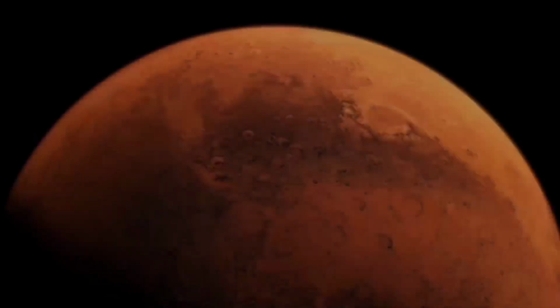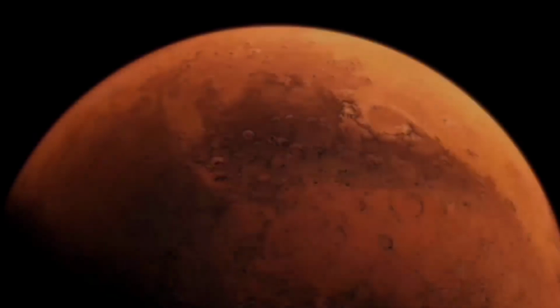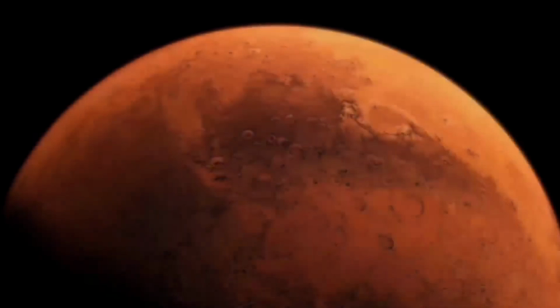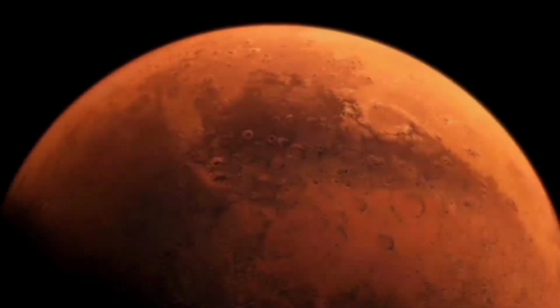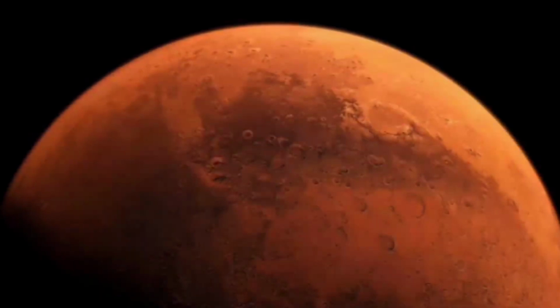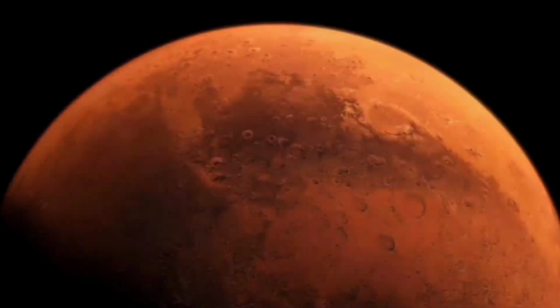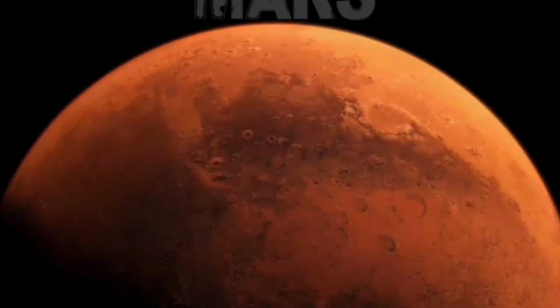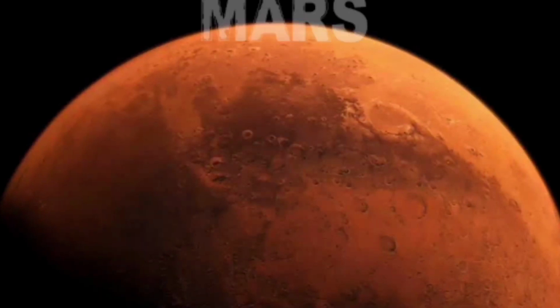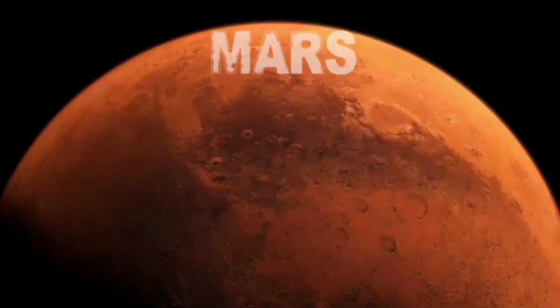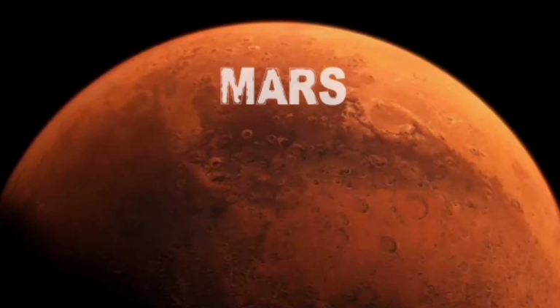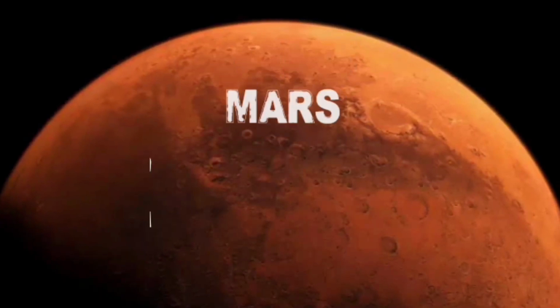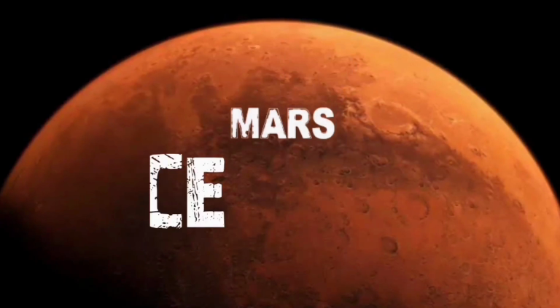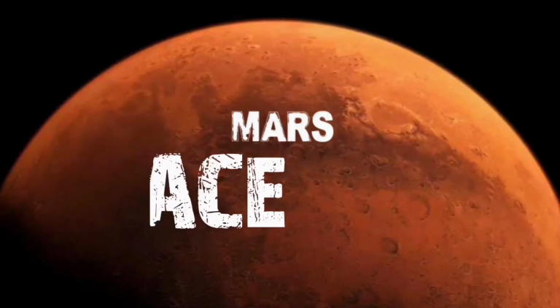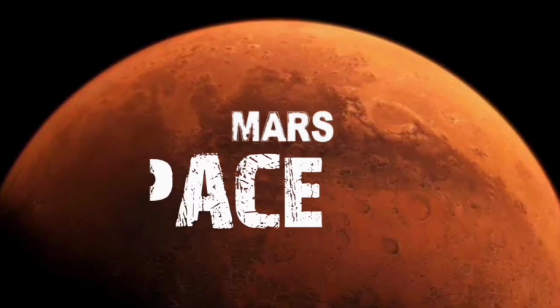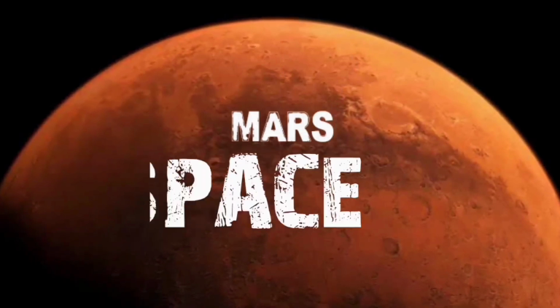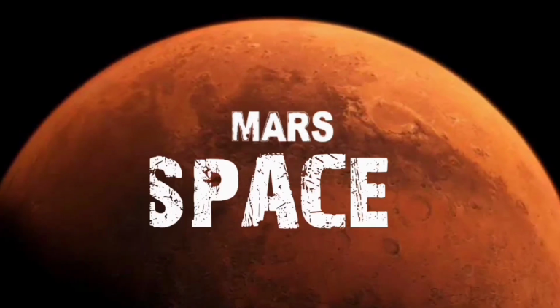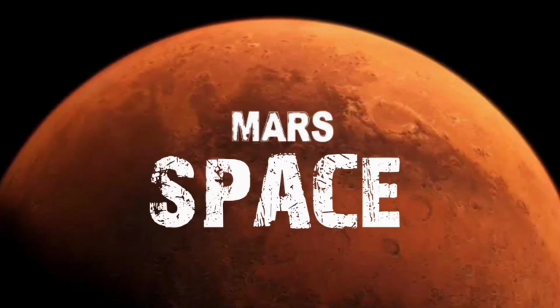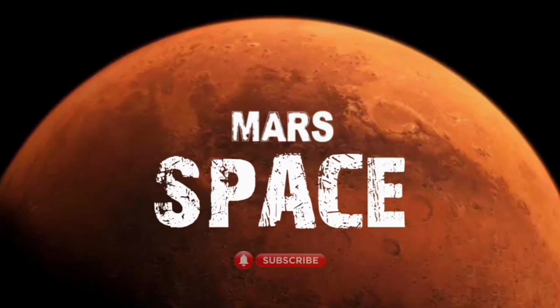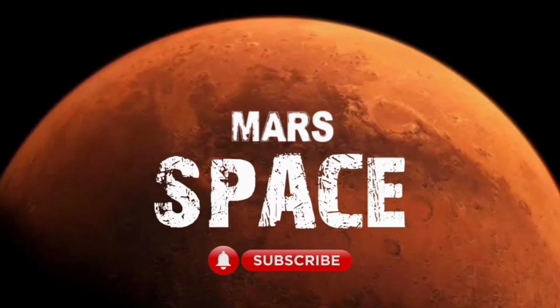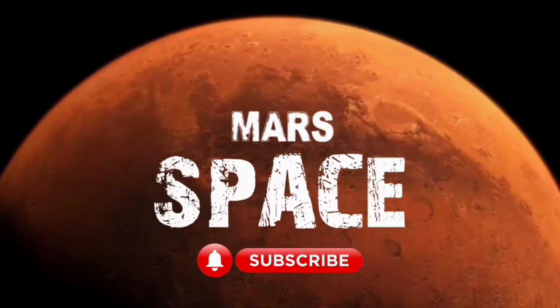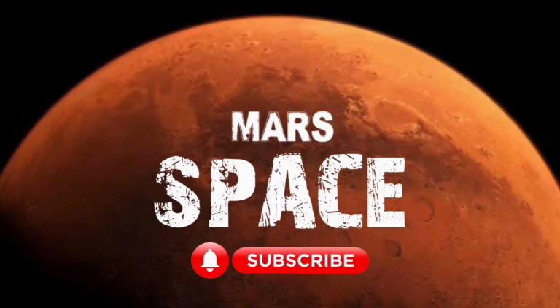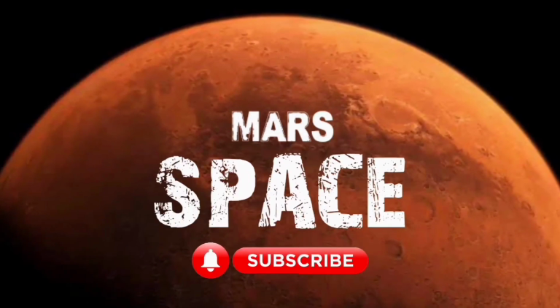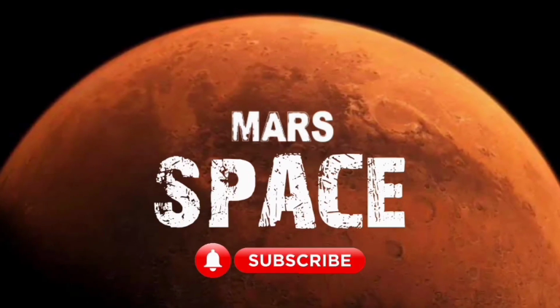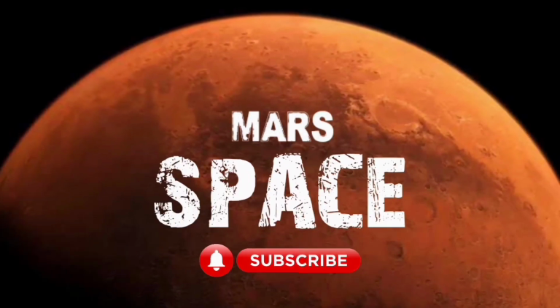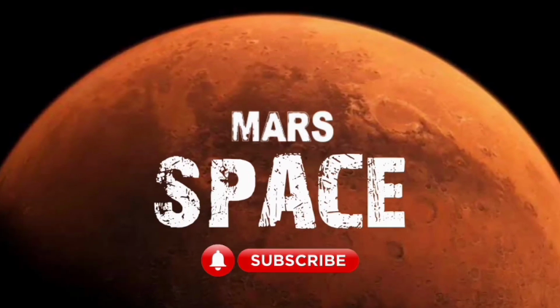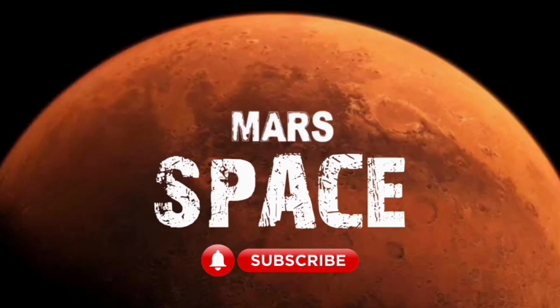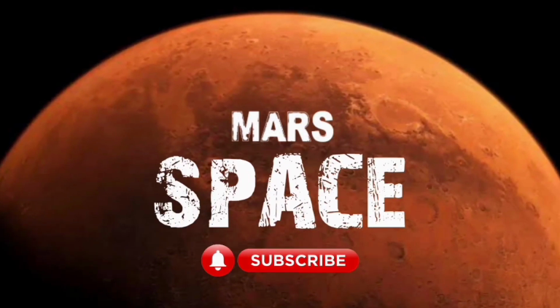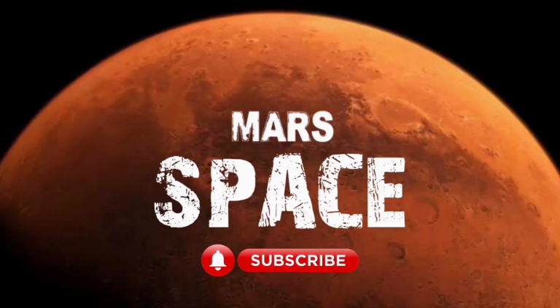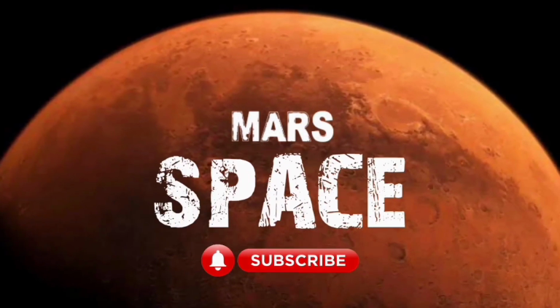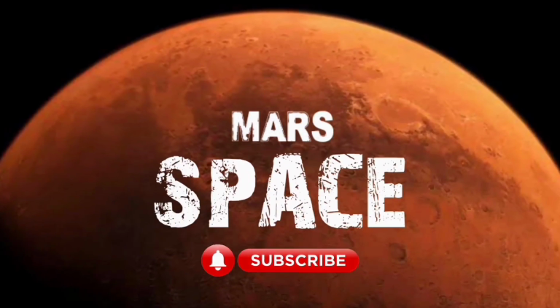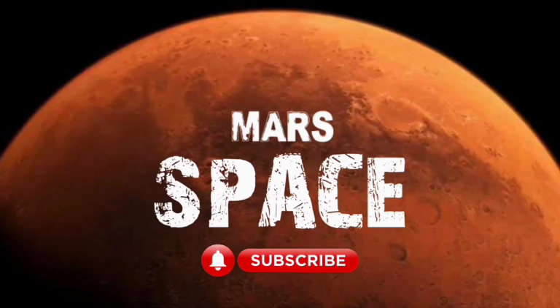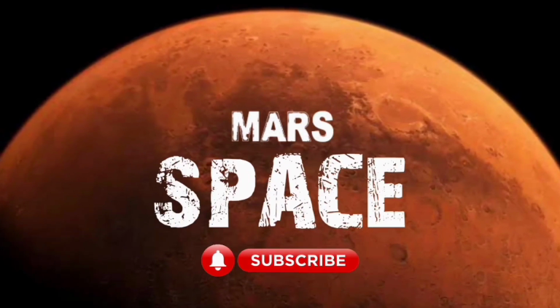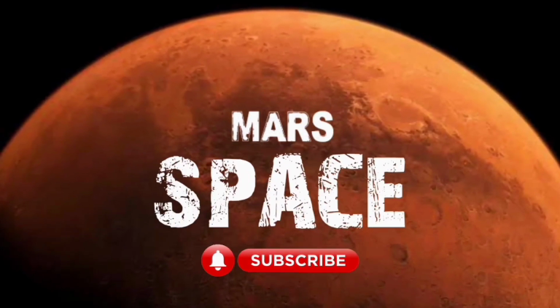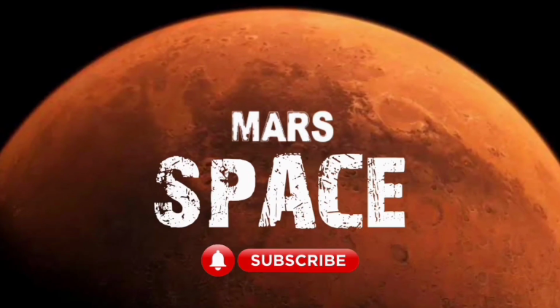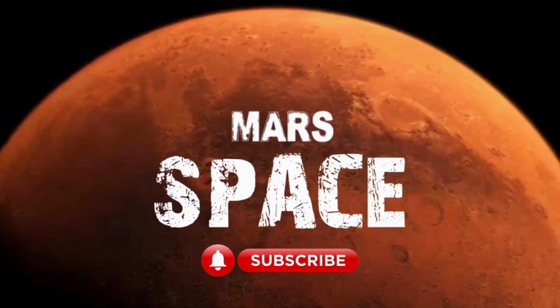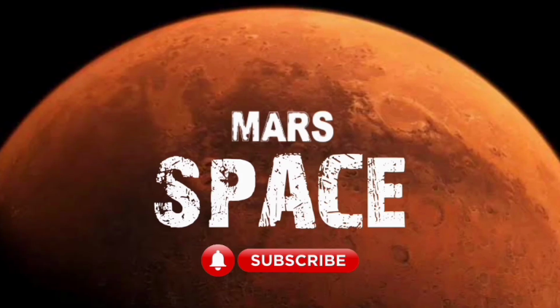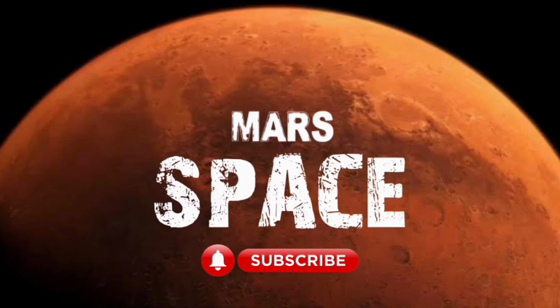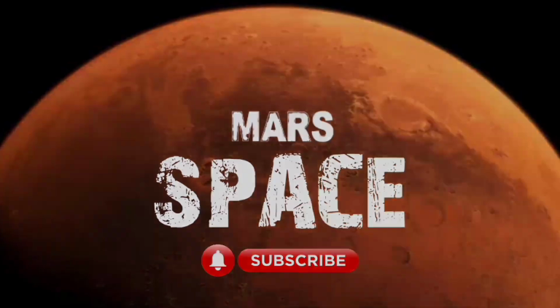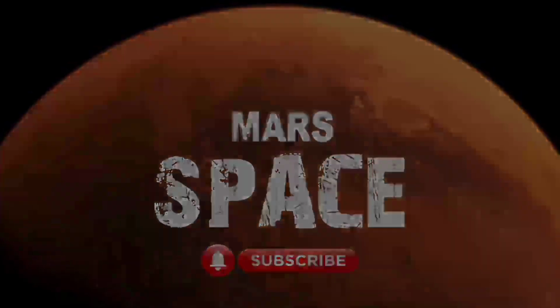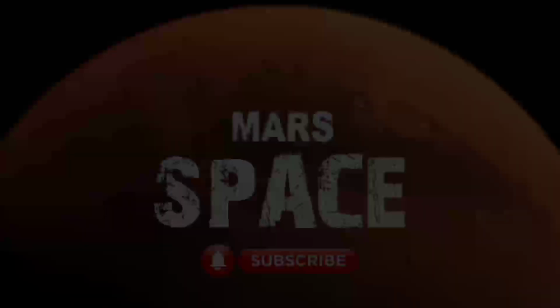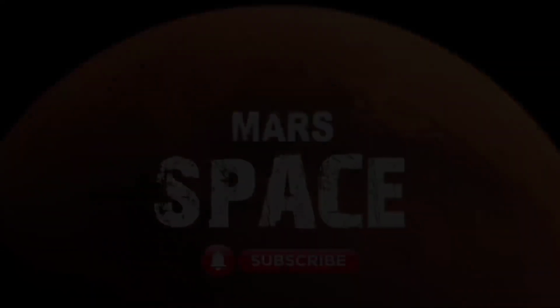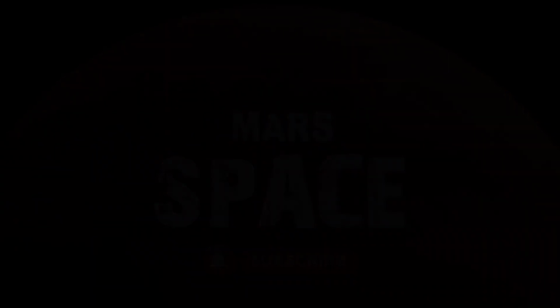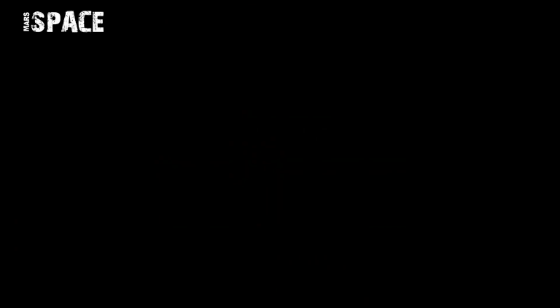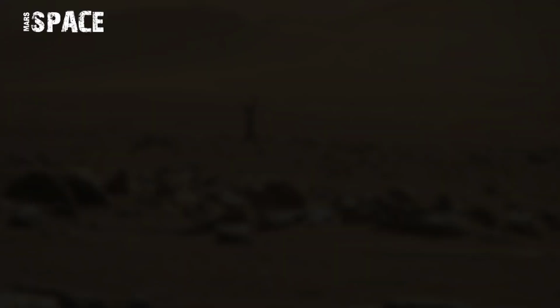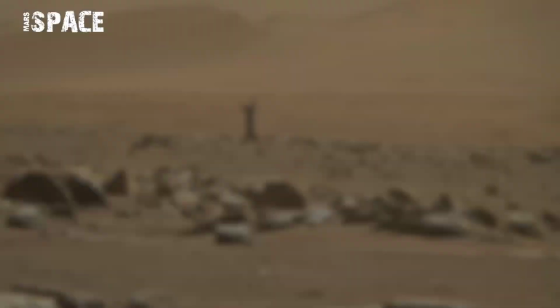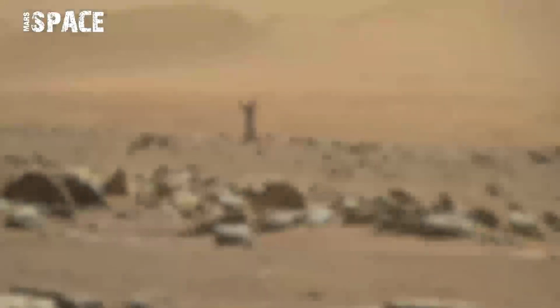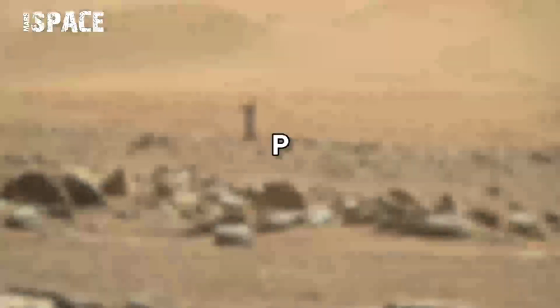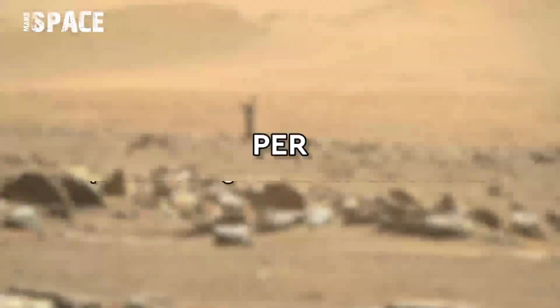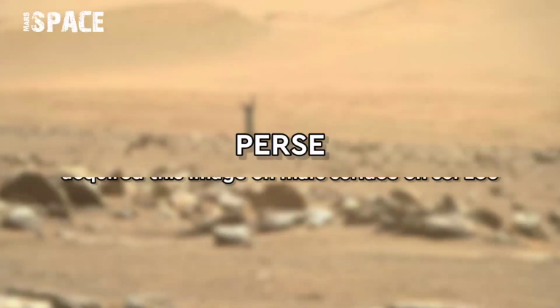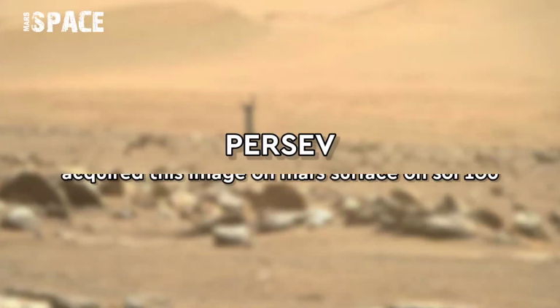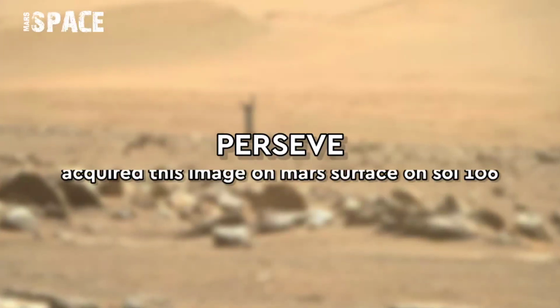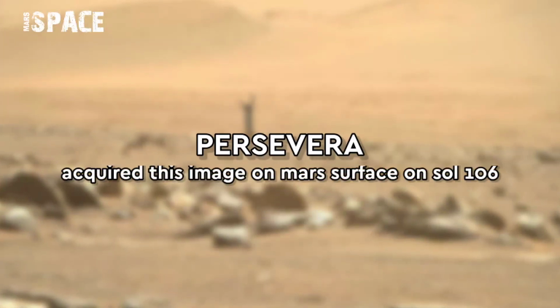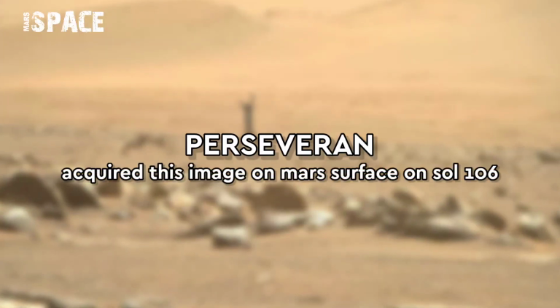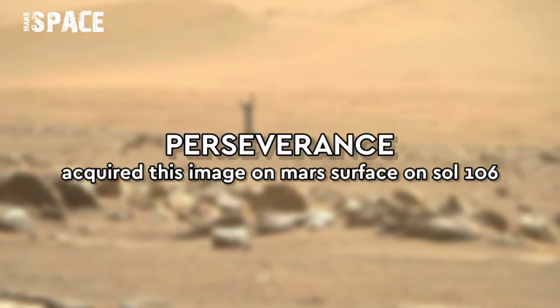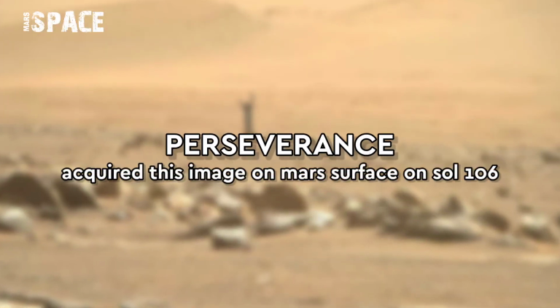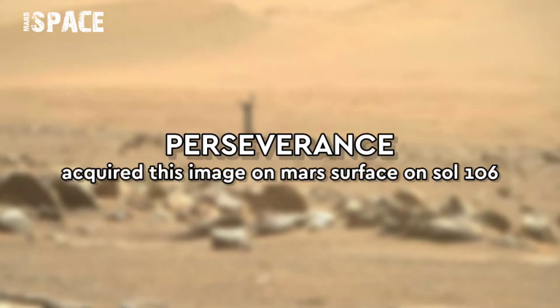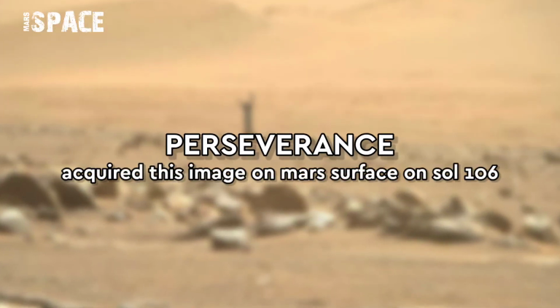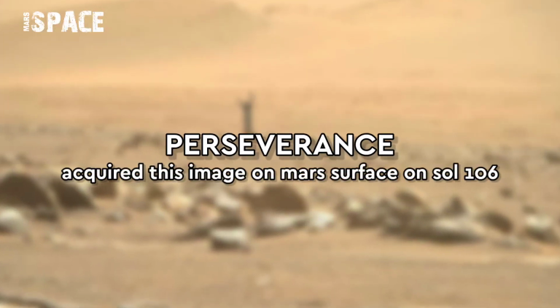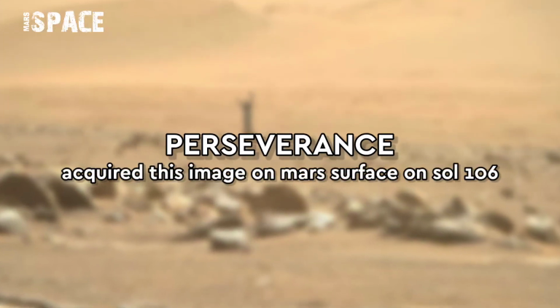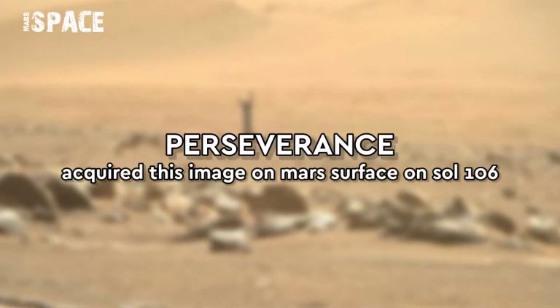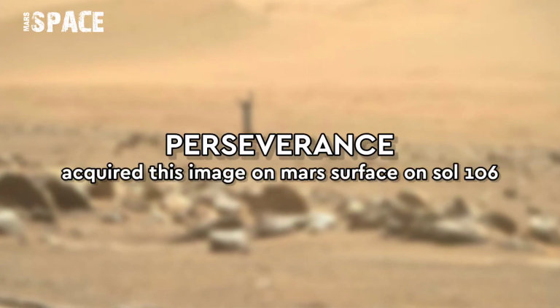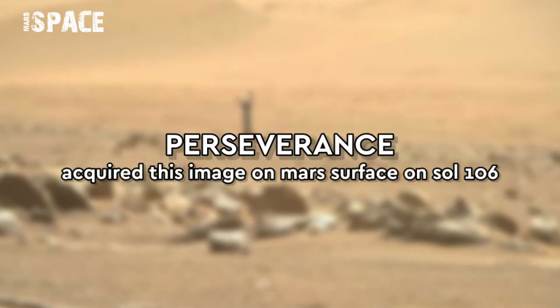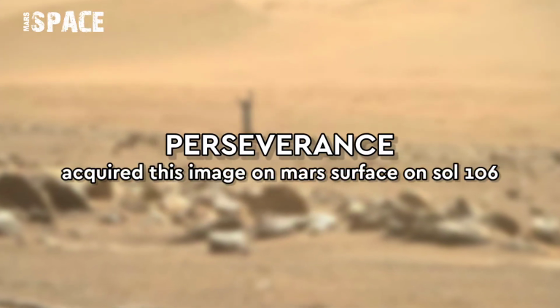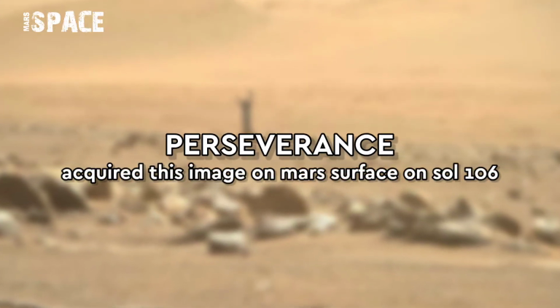Hi everyone, welcome back to our YouTube channel, Martian Space. If you are new, hit the bell icon with thumbs up and please watch till the end.